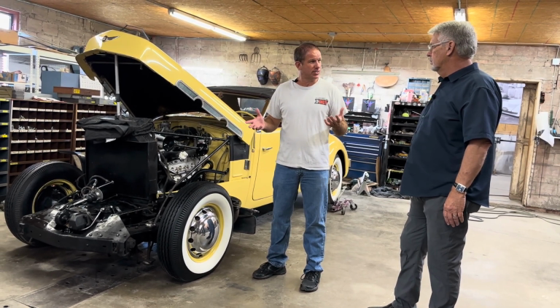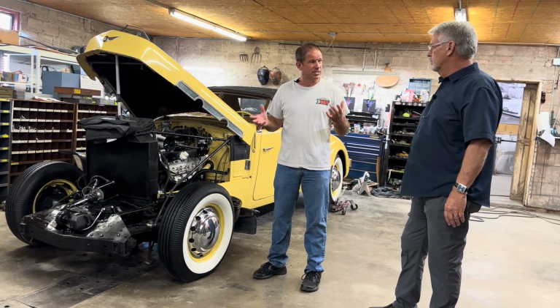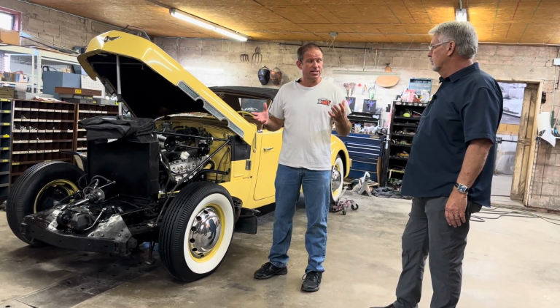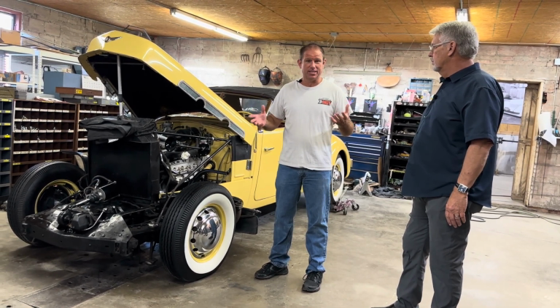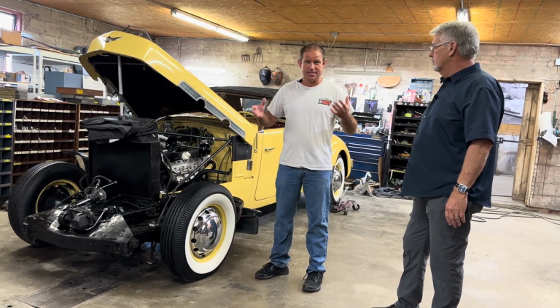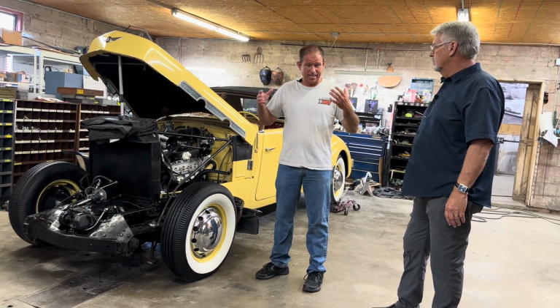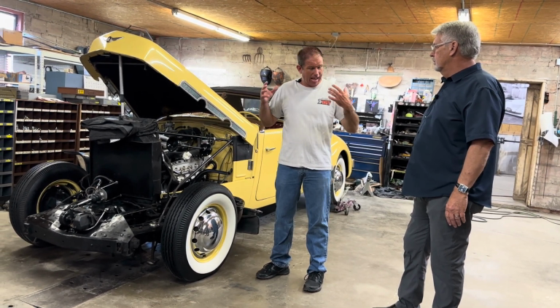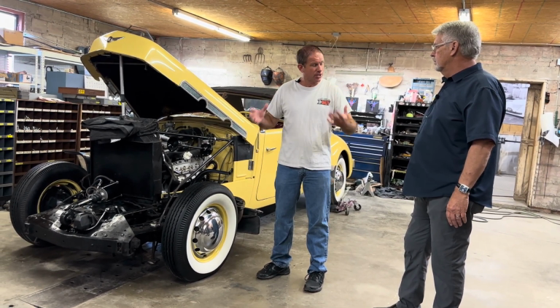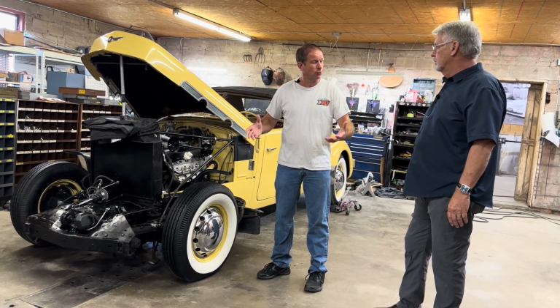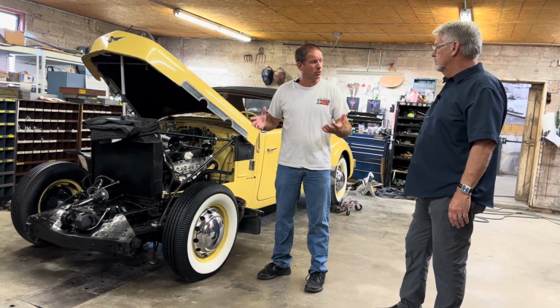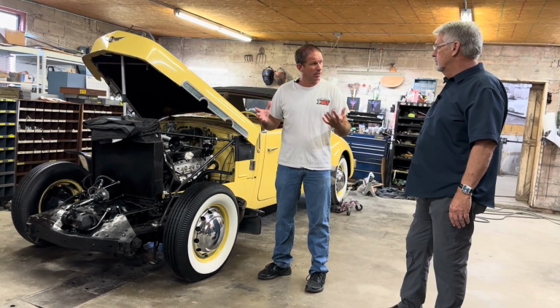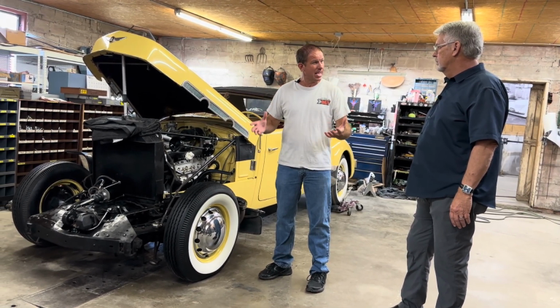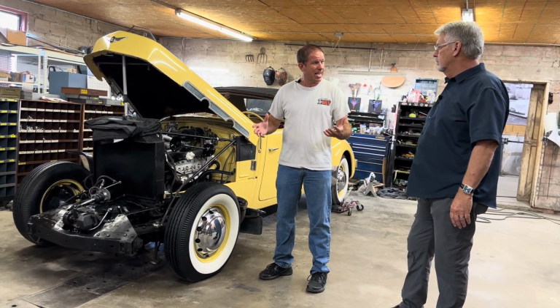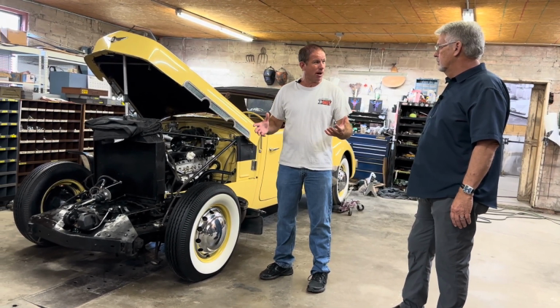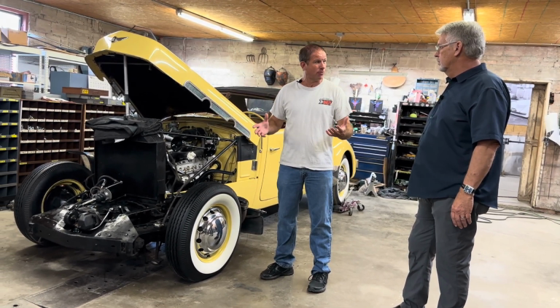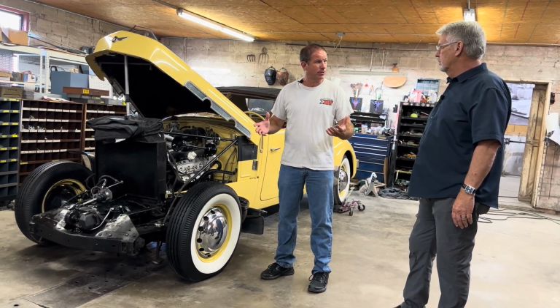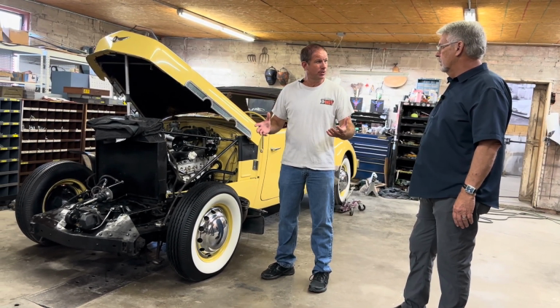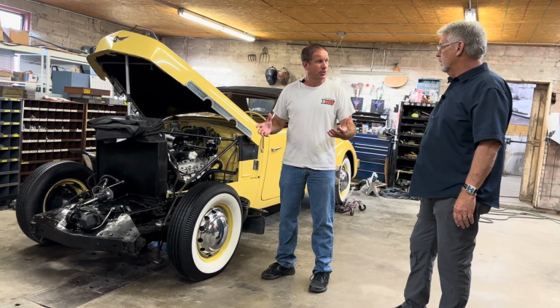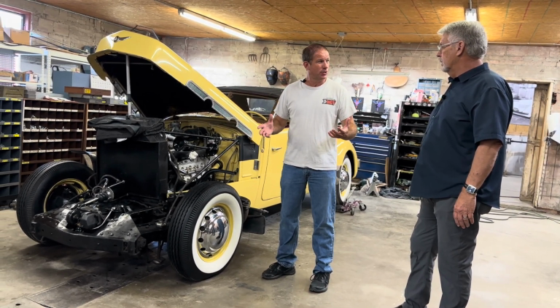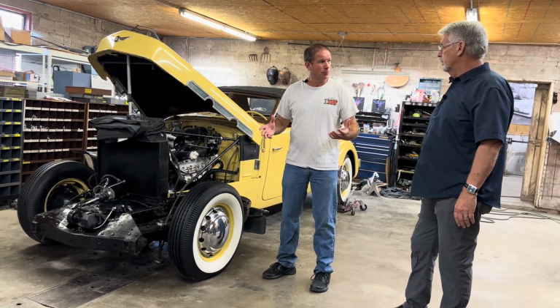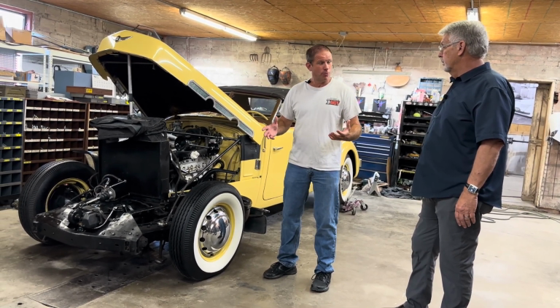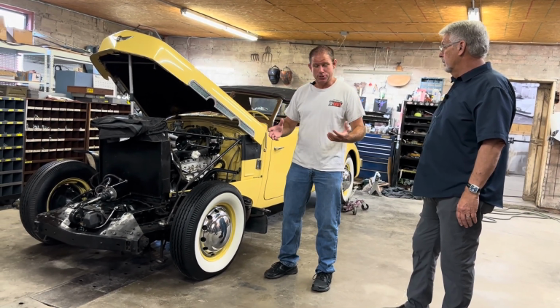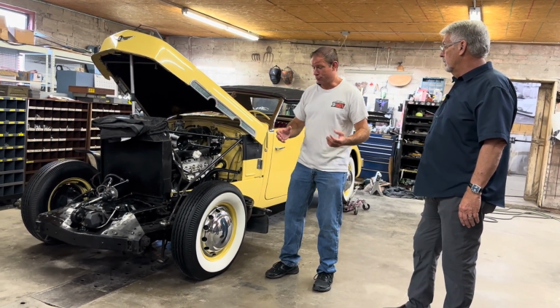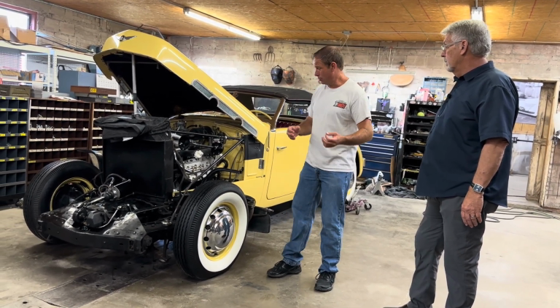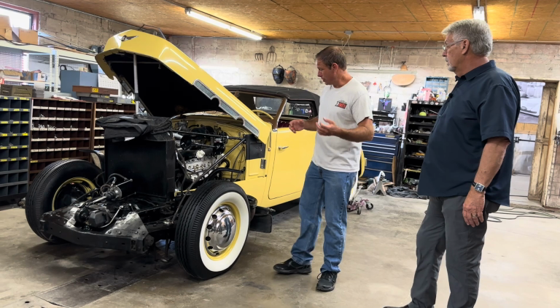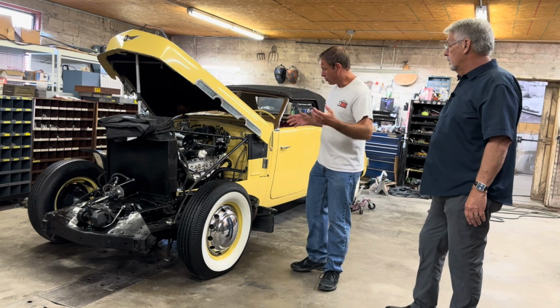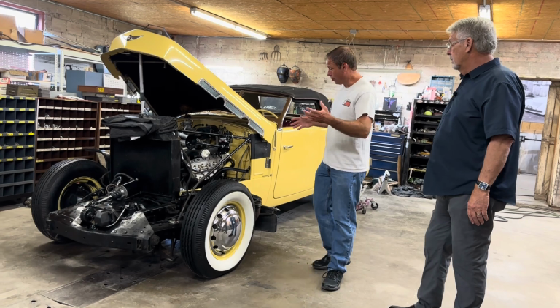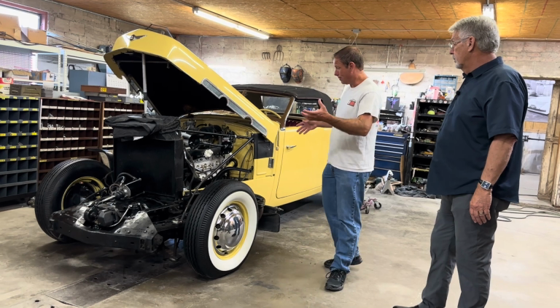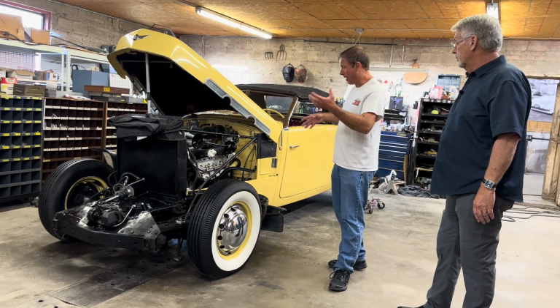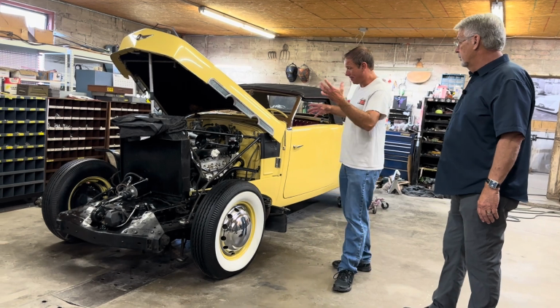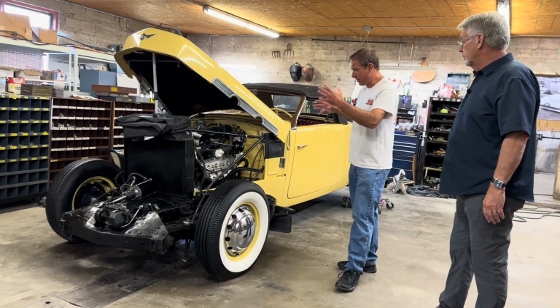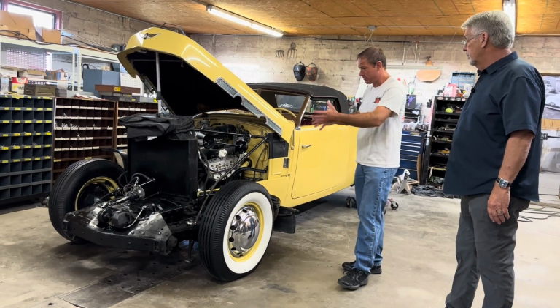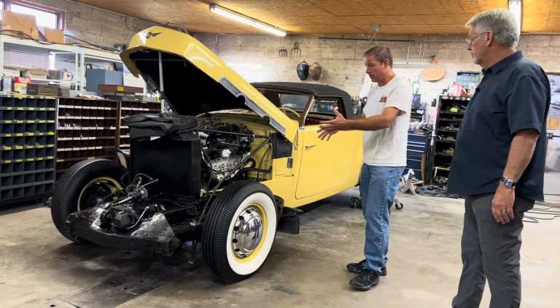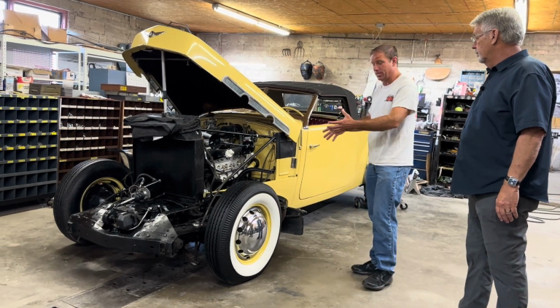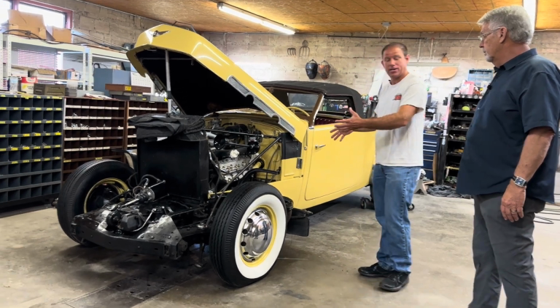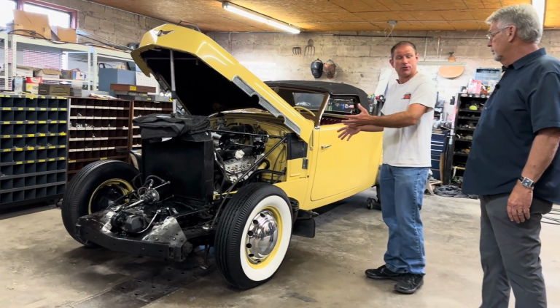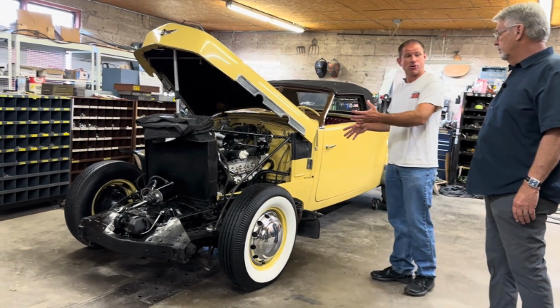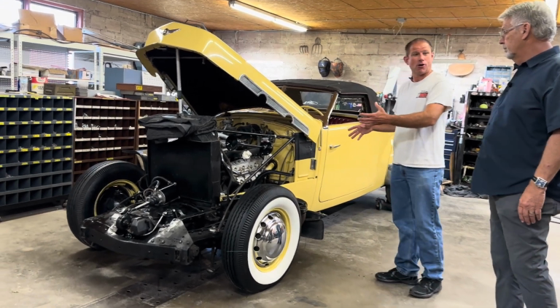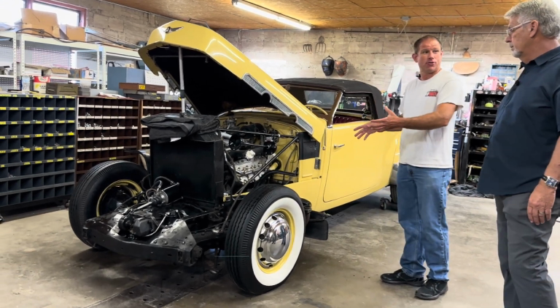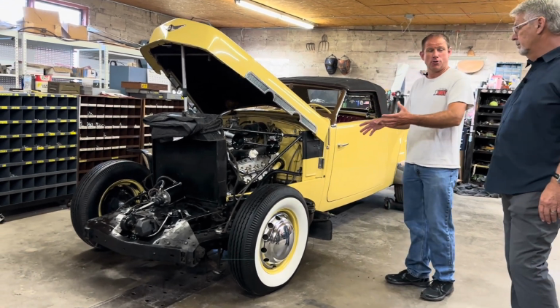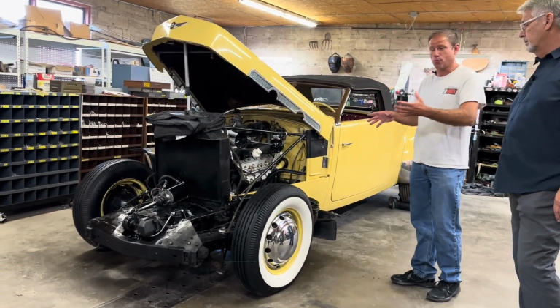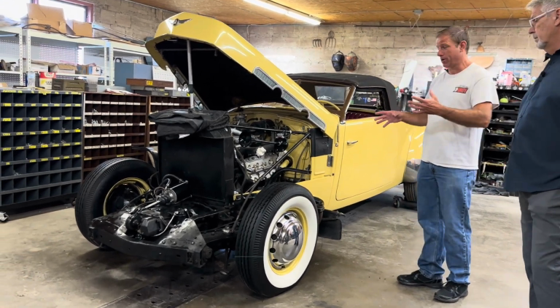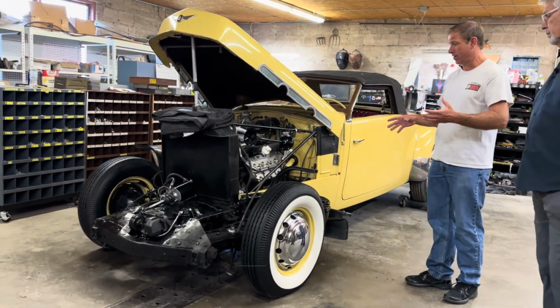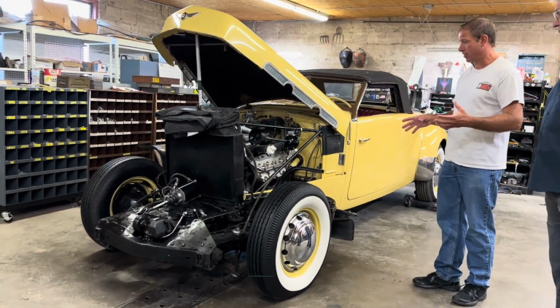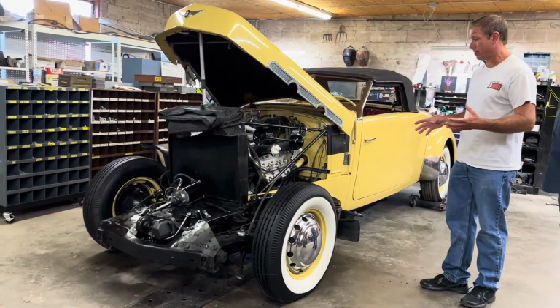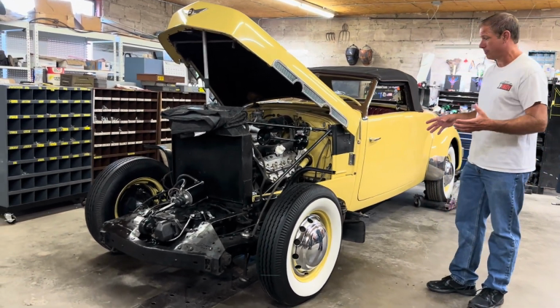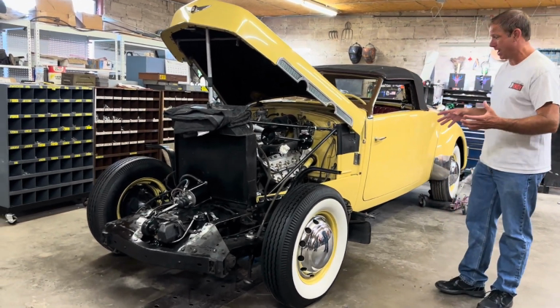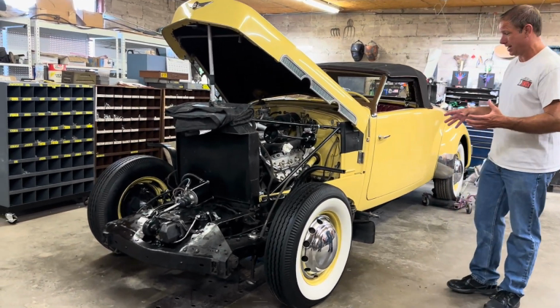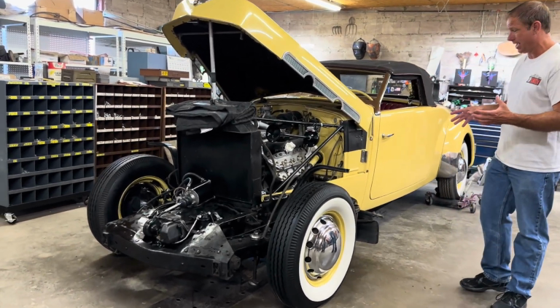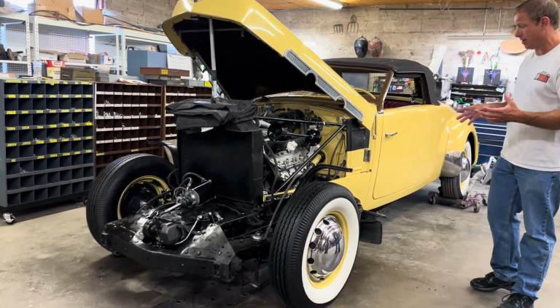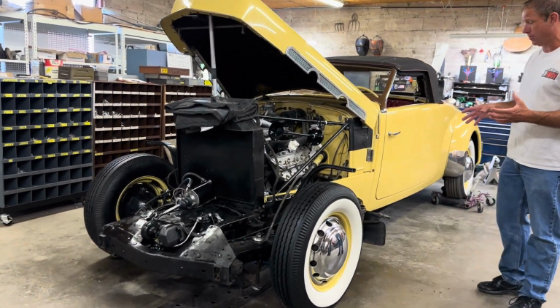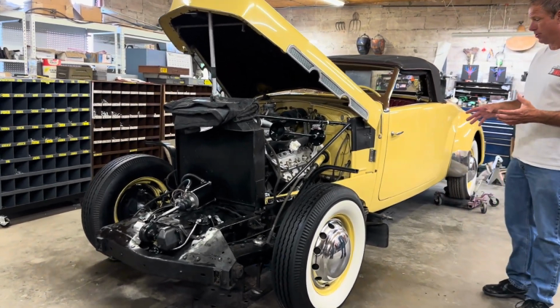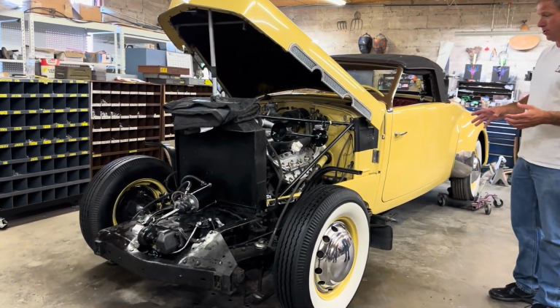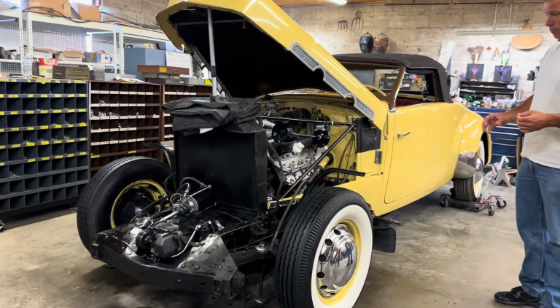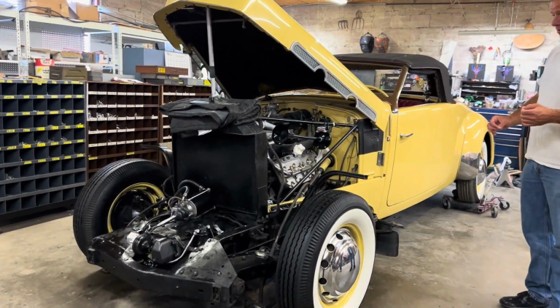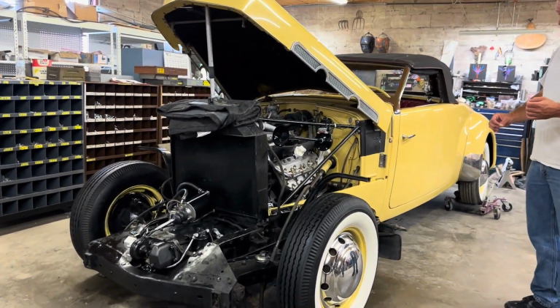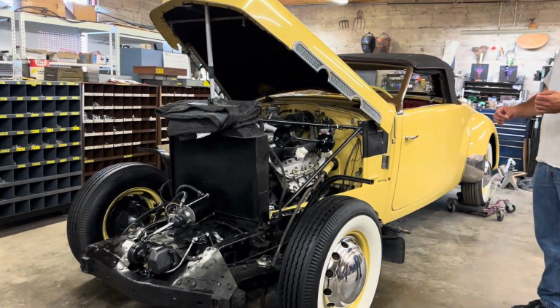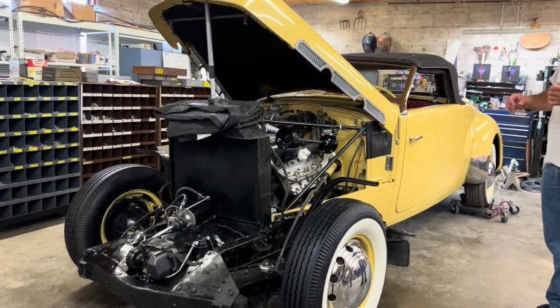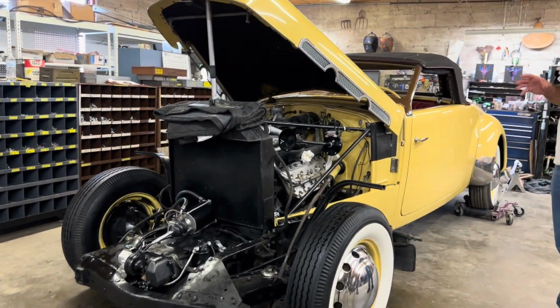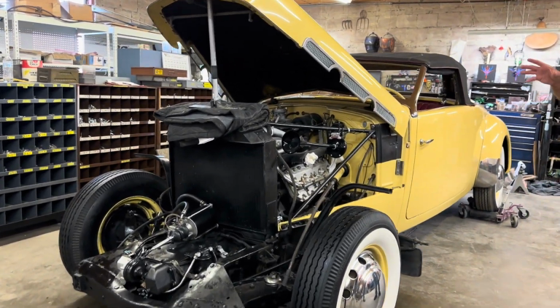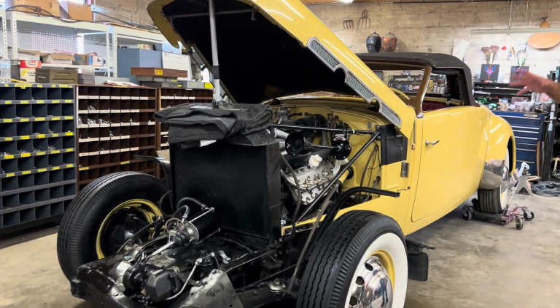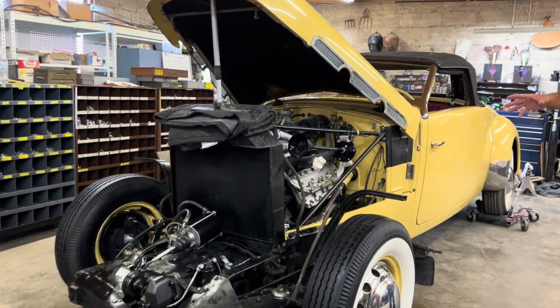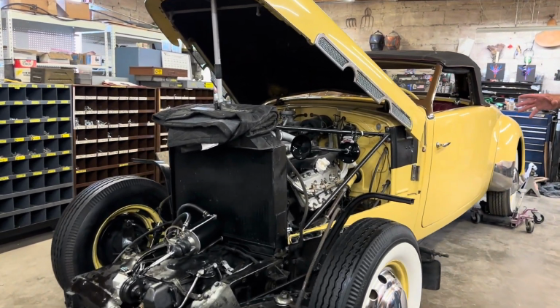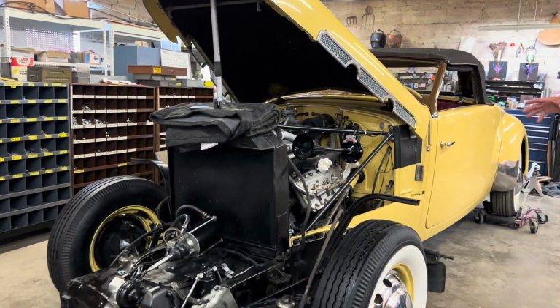We can see the actual layout, which is really cool about this particular car that you're working on right now. We can see it.